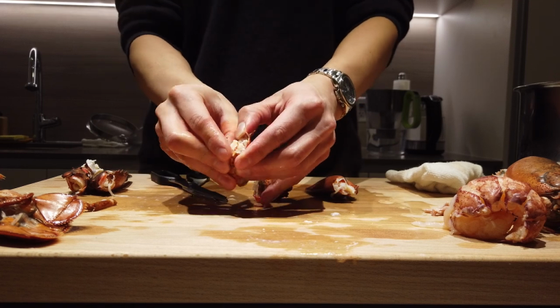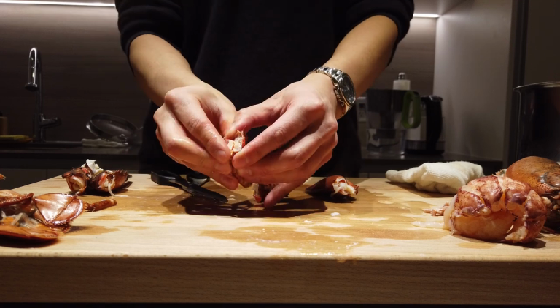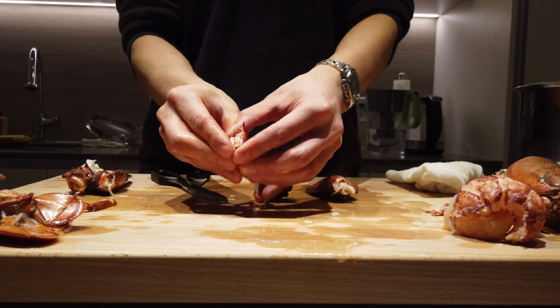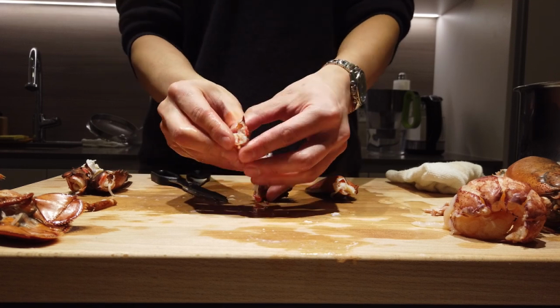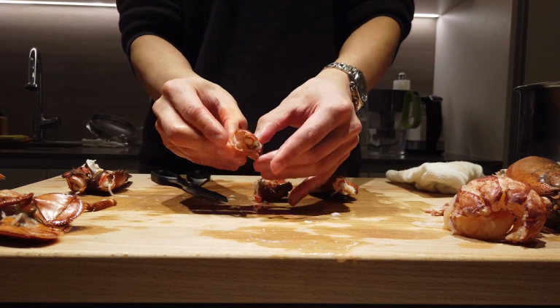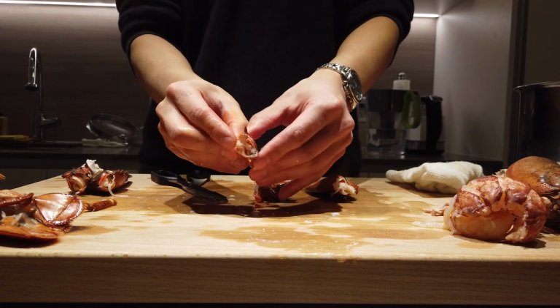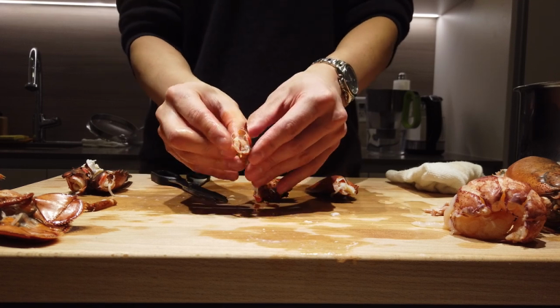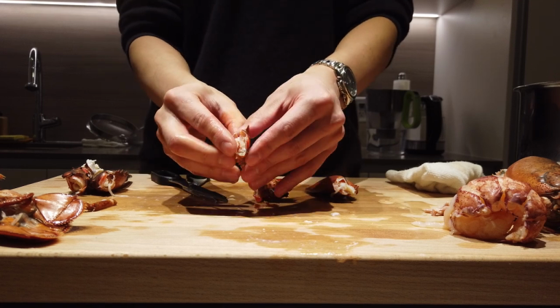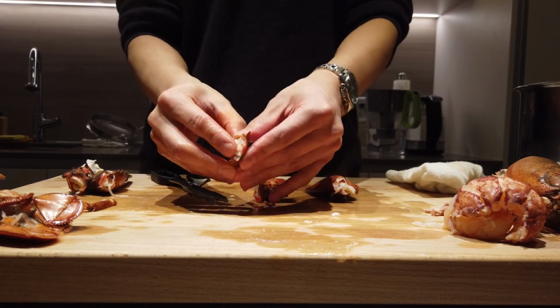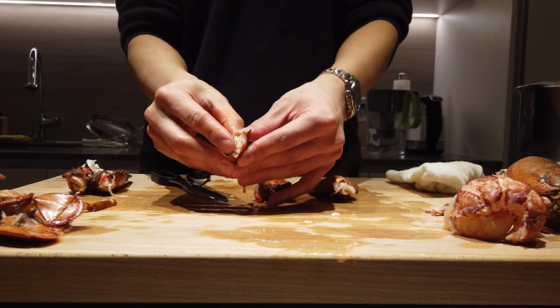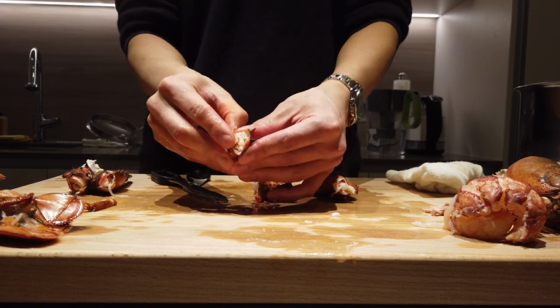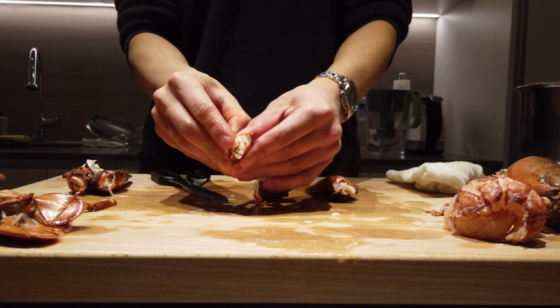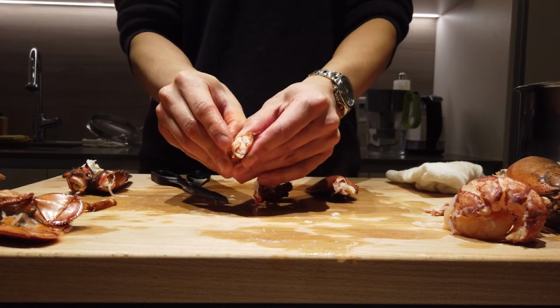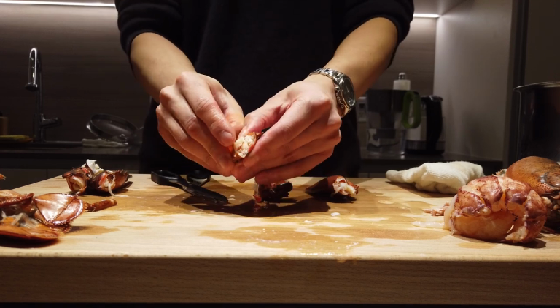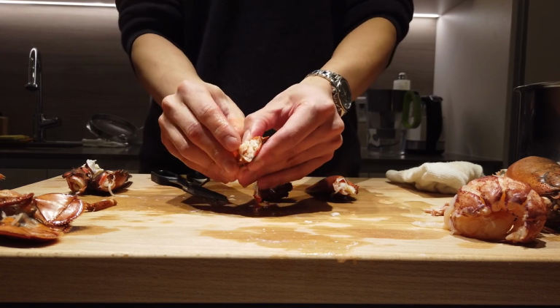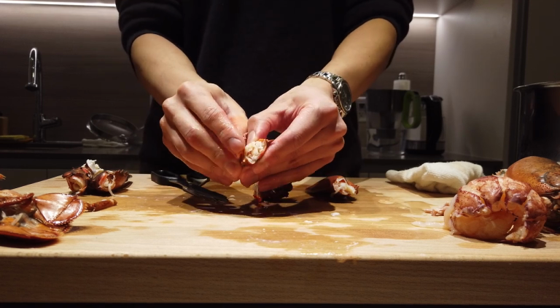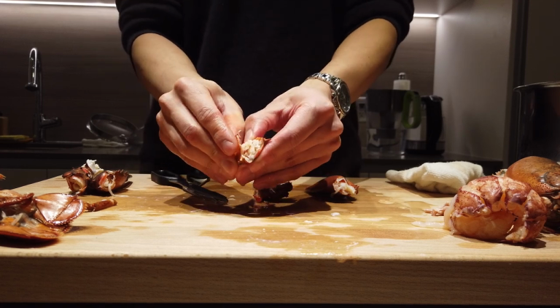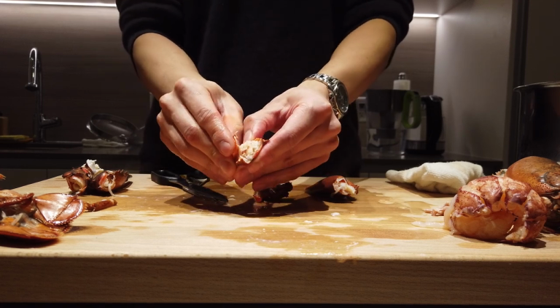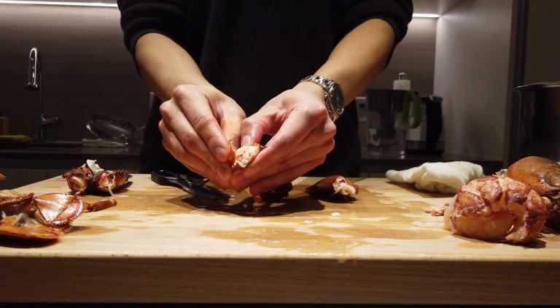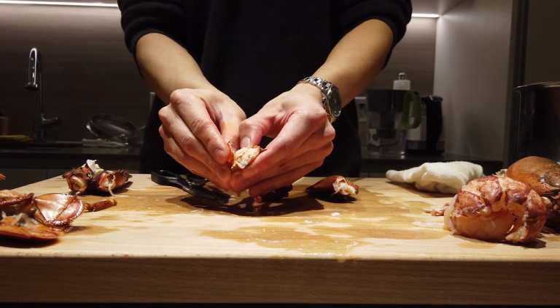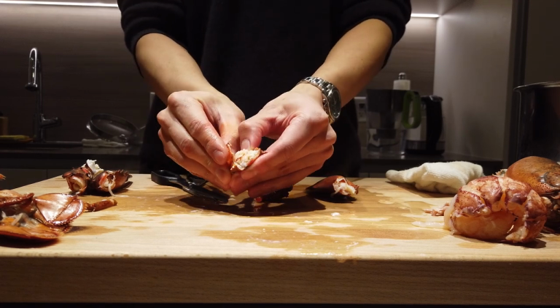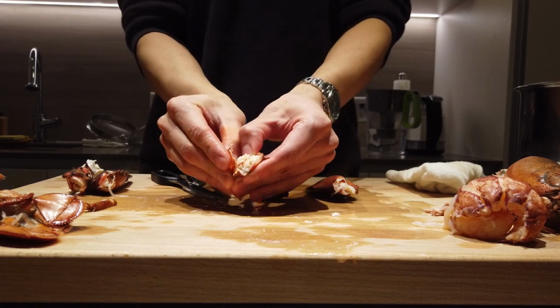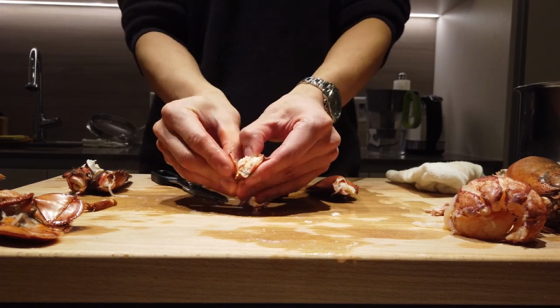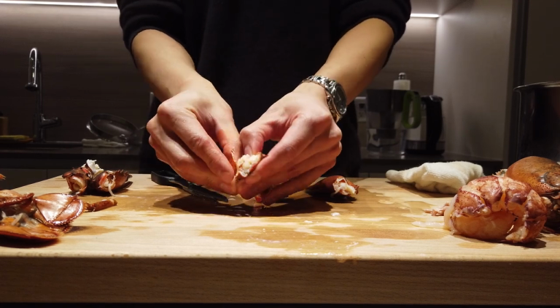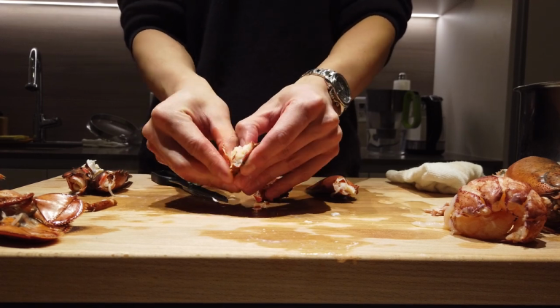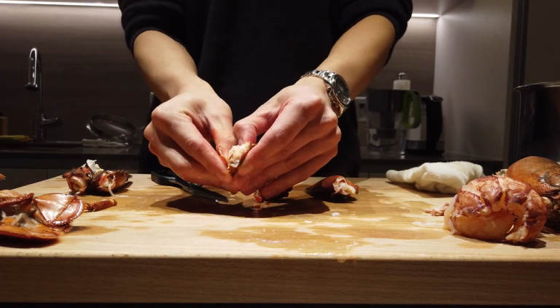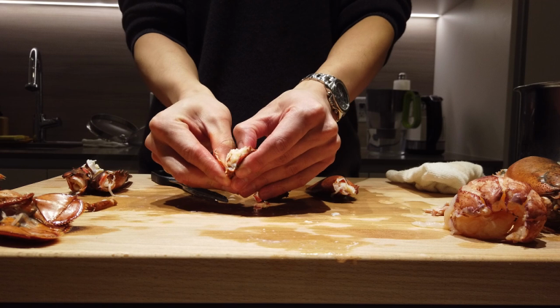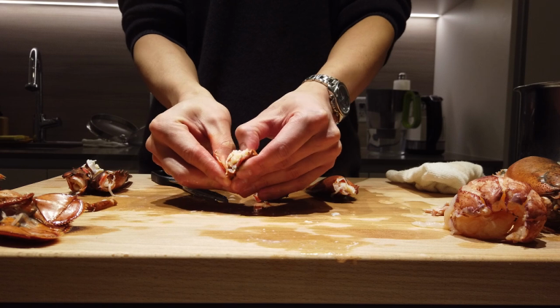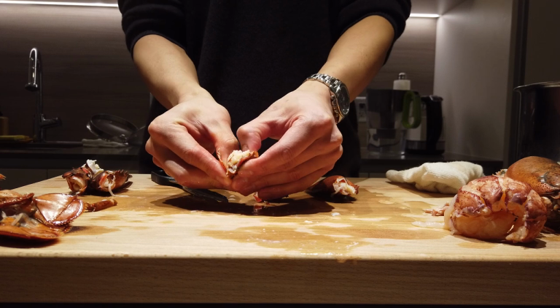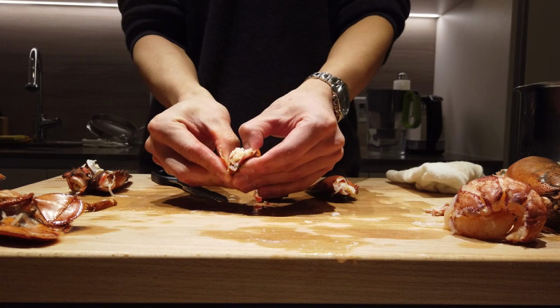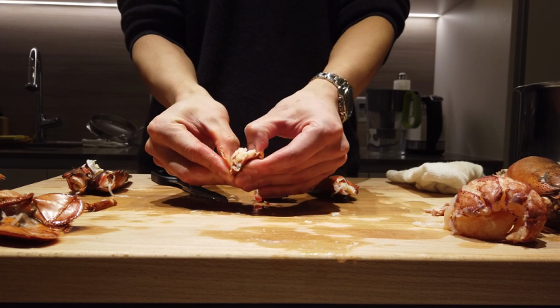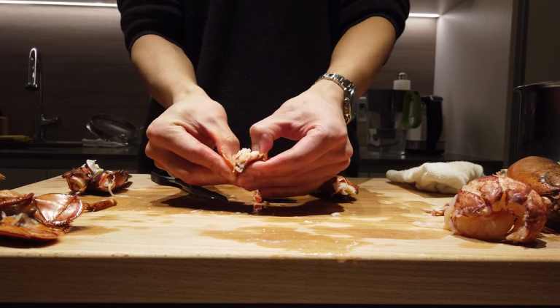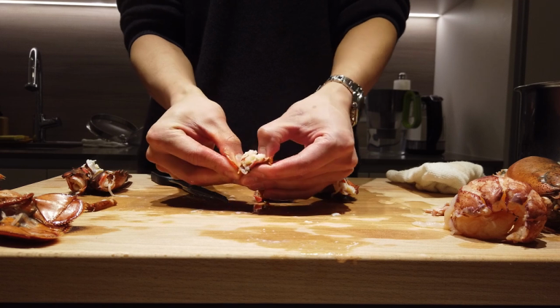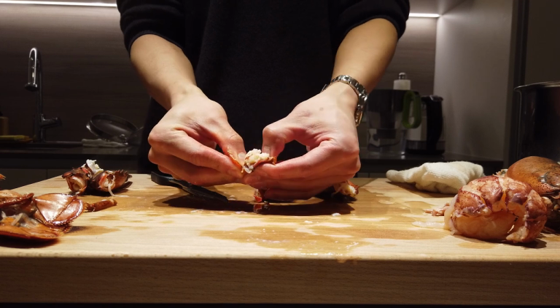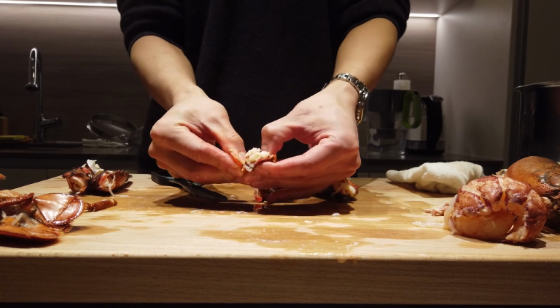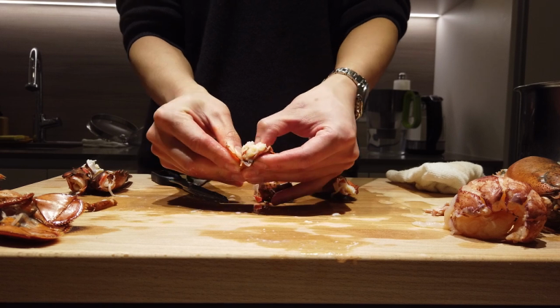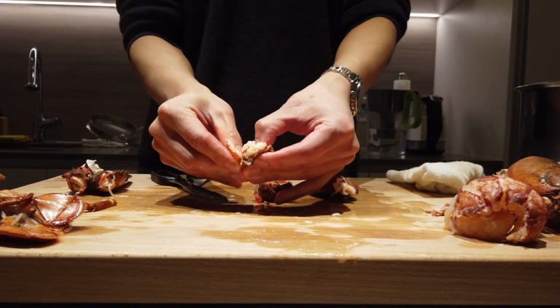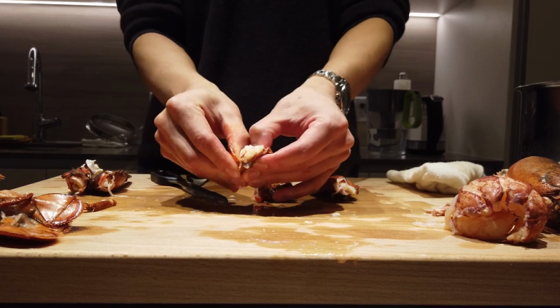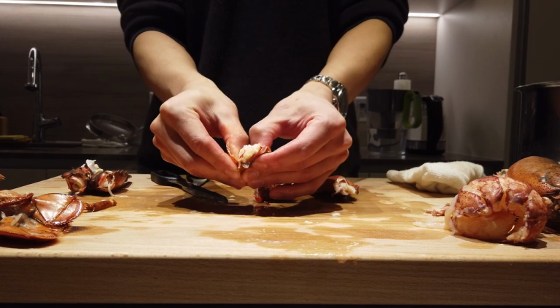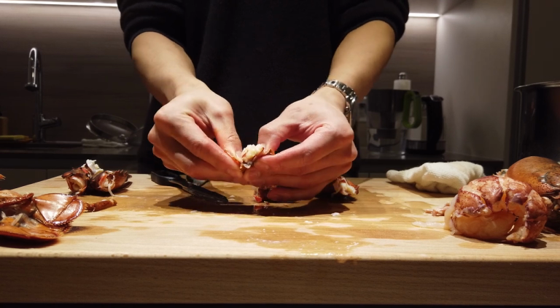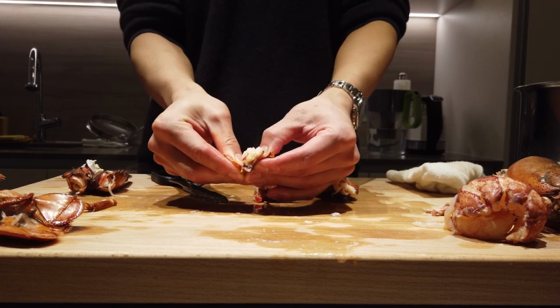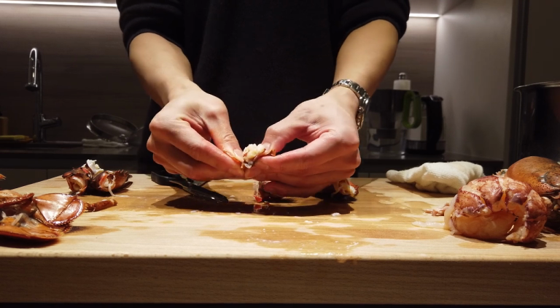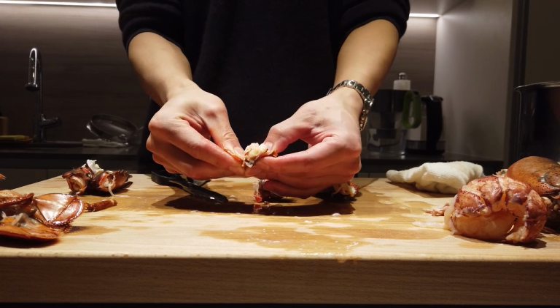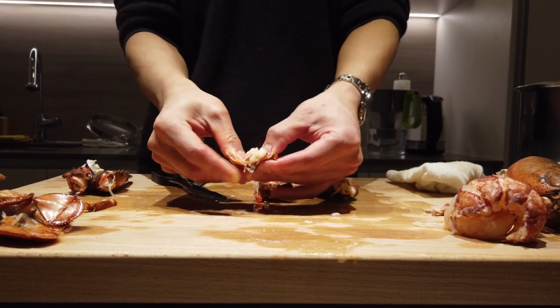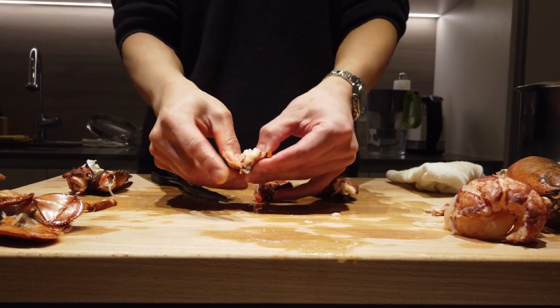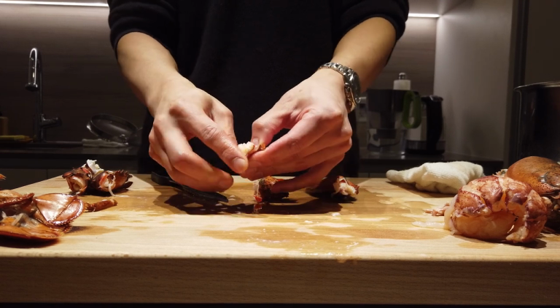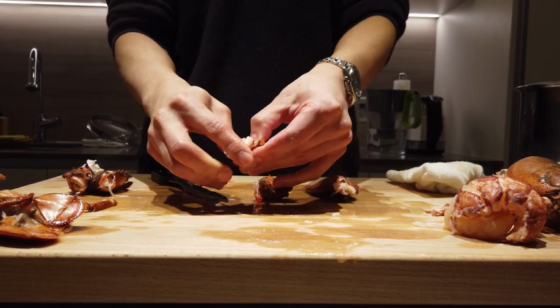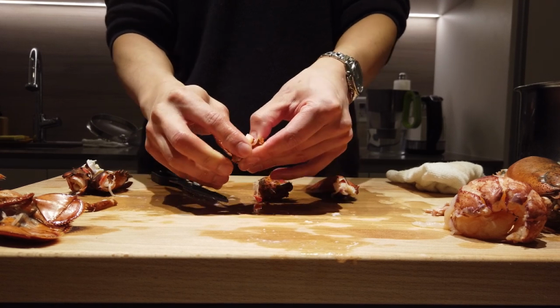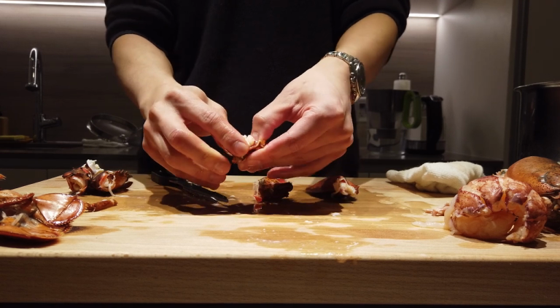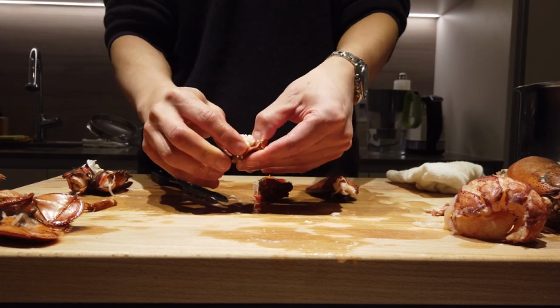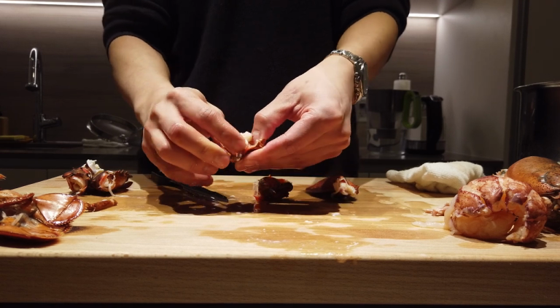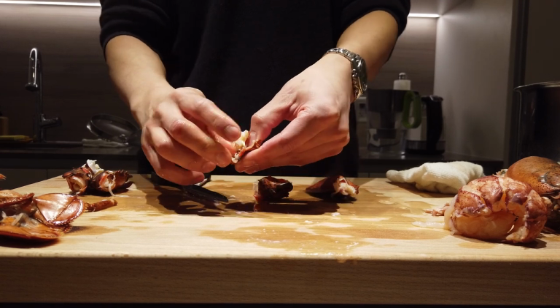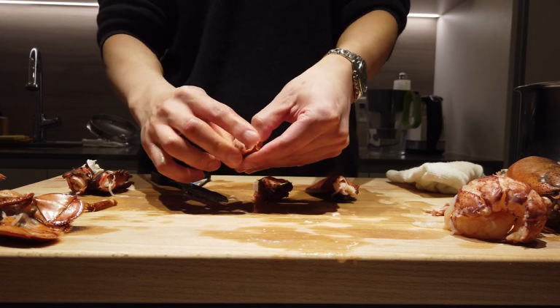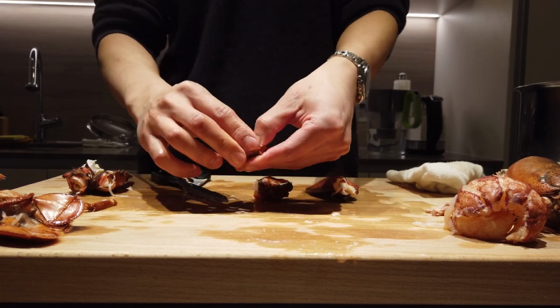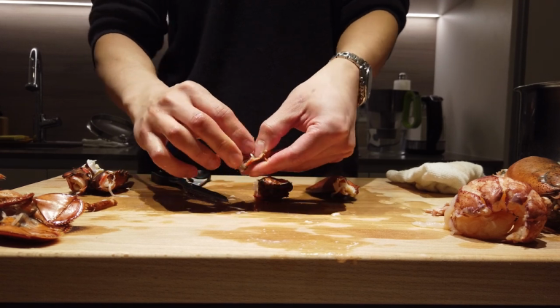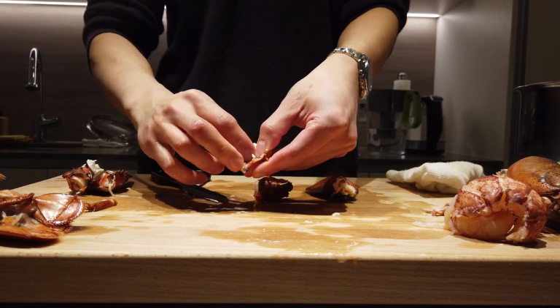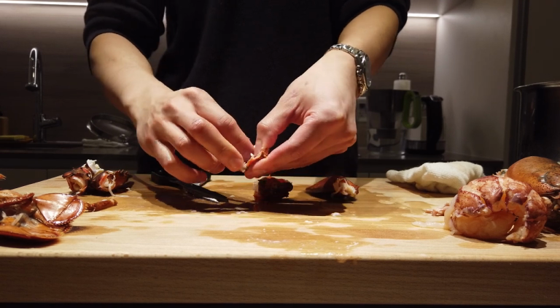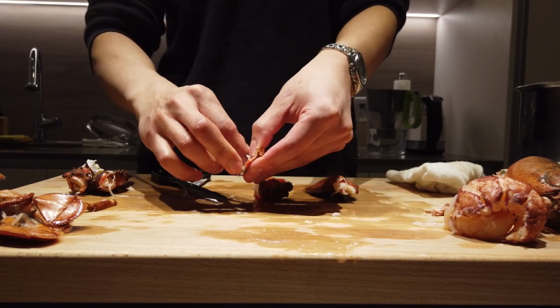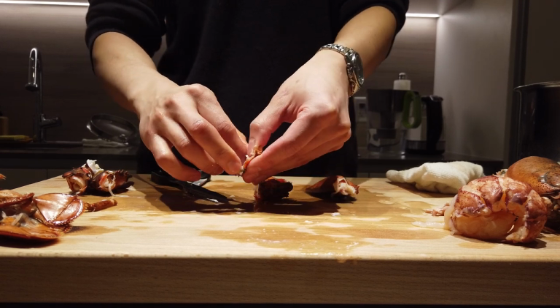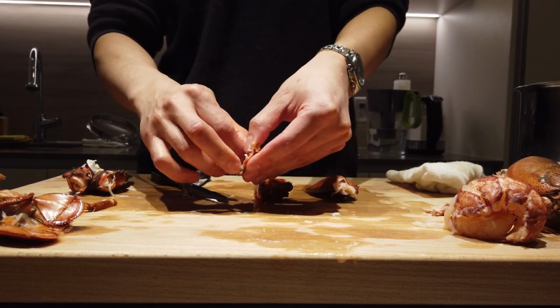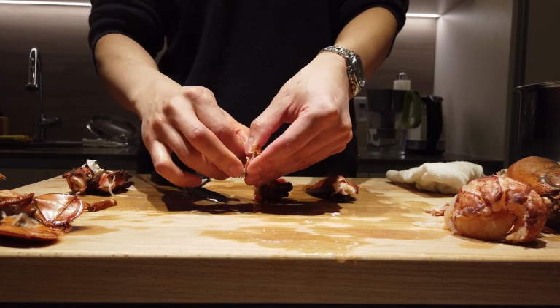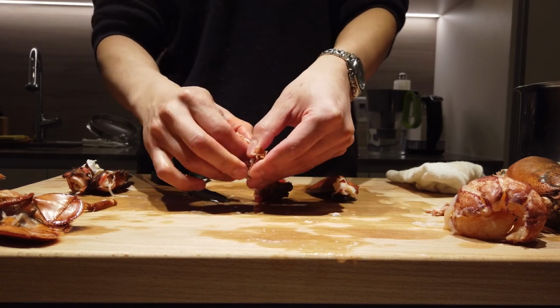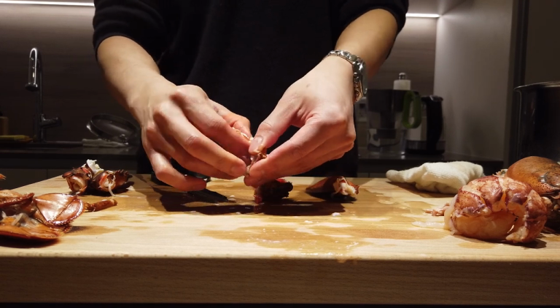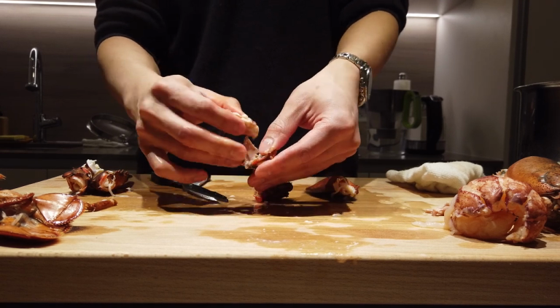From there, just gently pull the meat right out of the shell. And there, you got the arm.